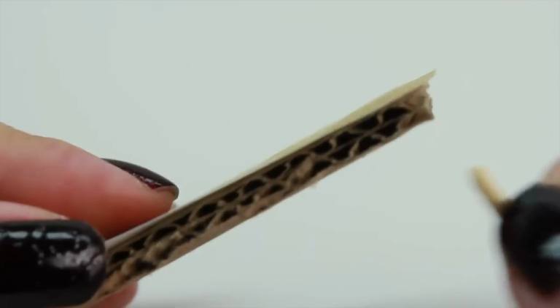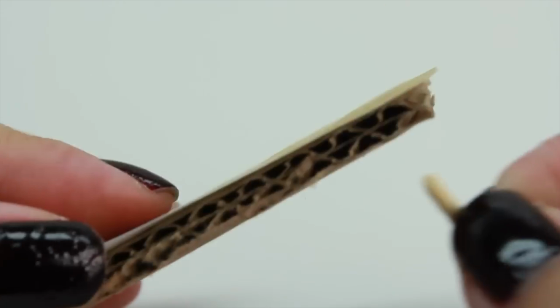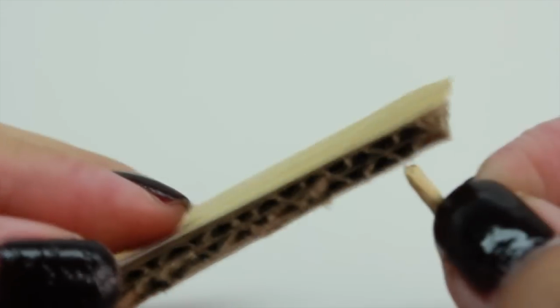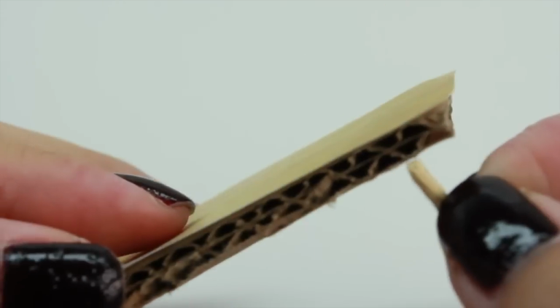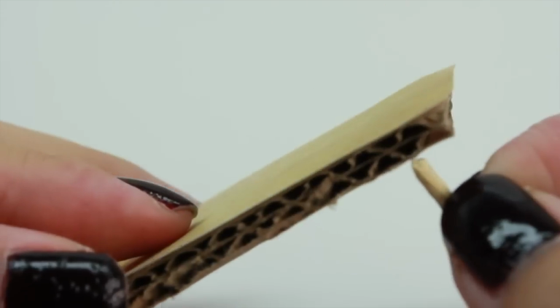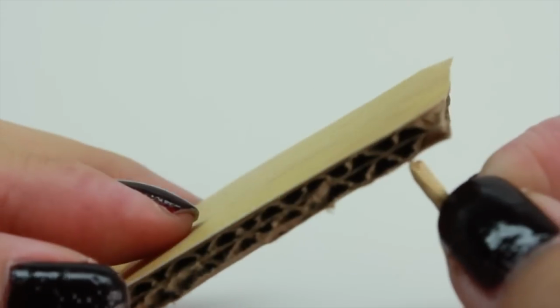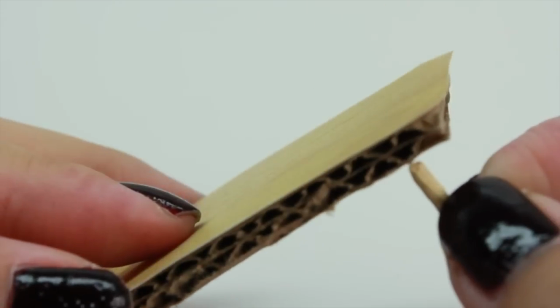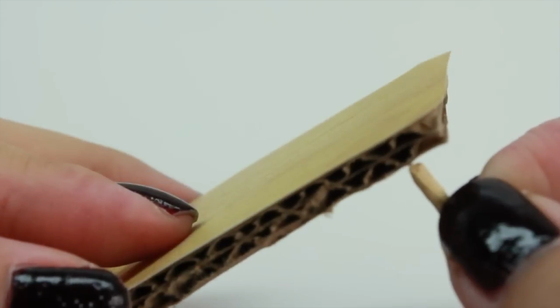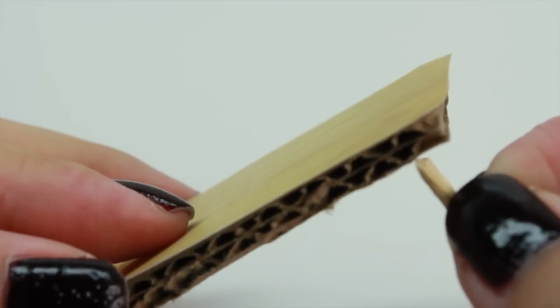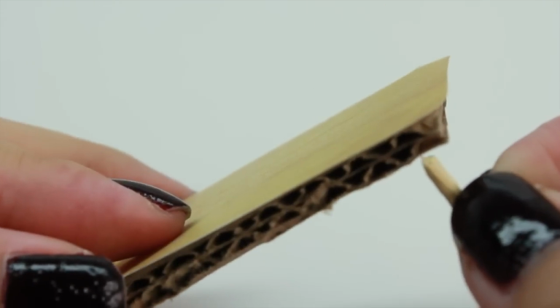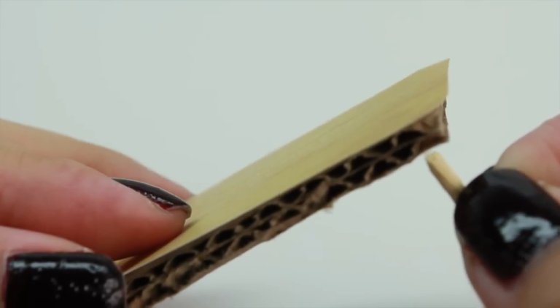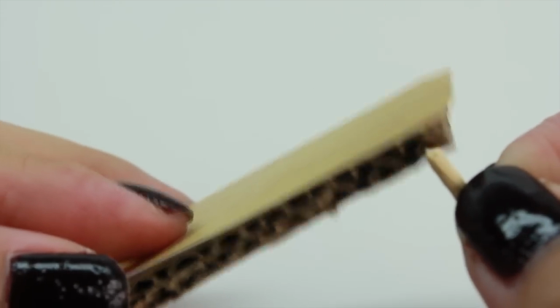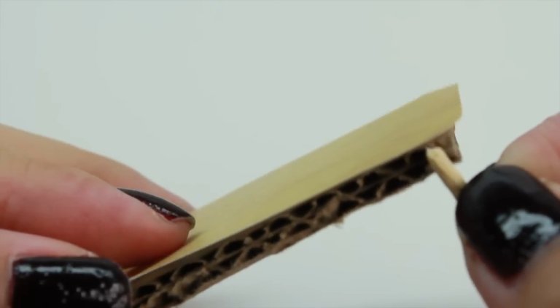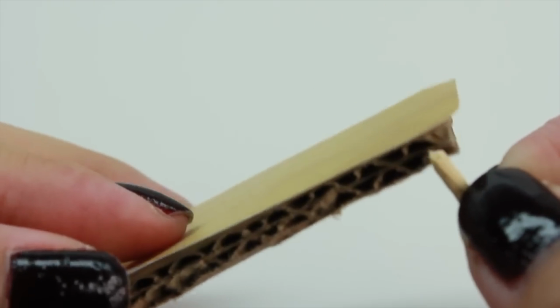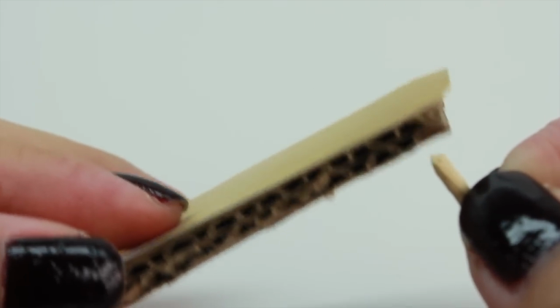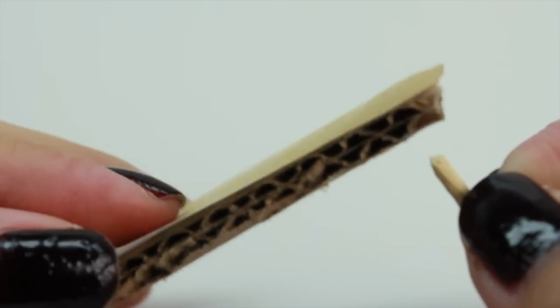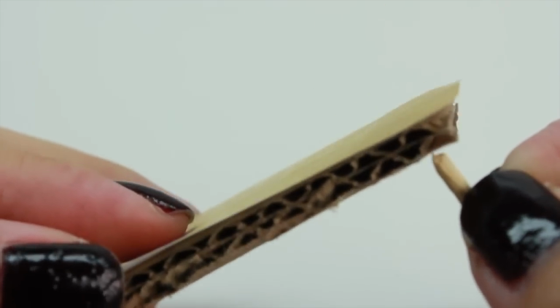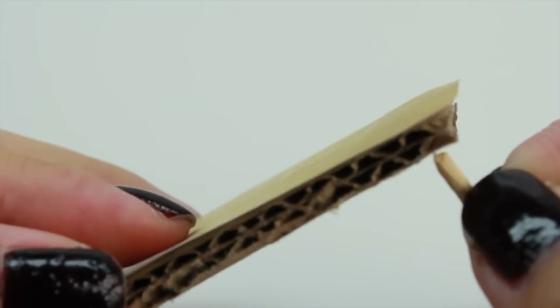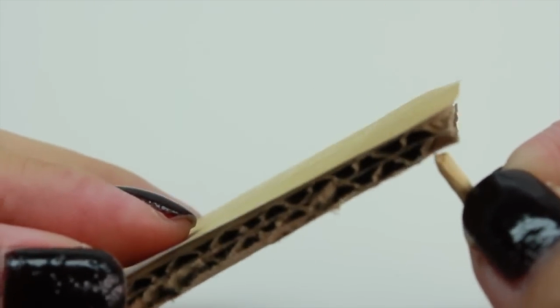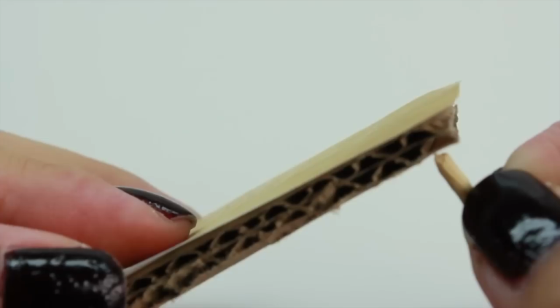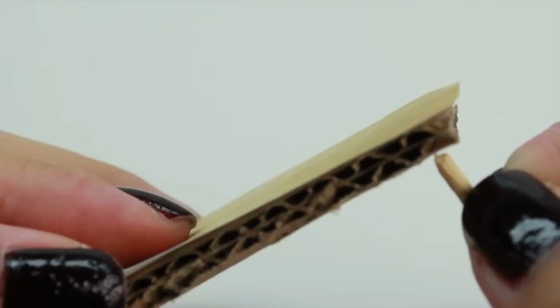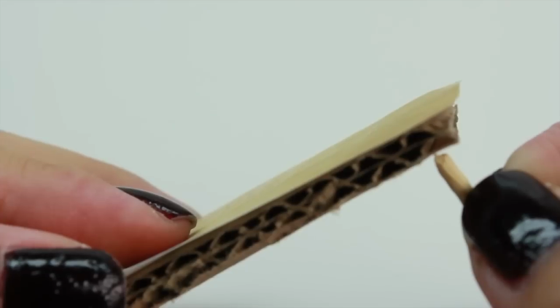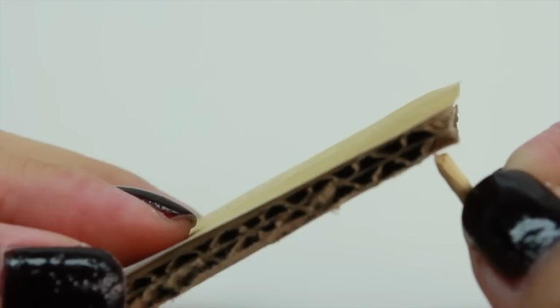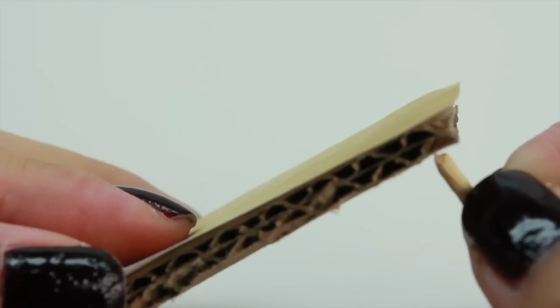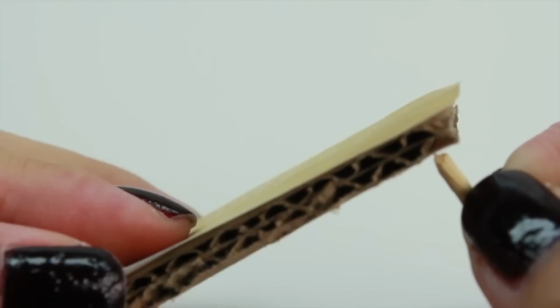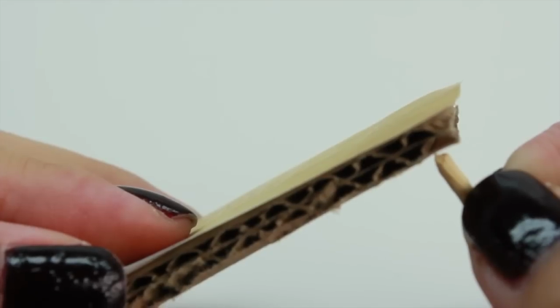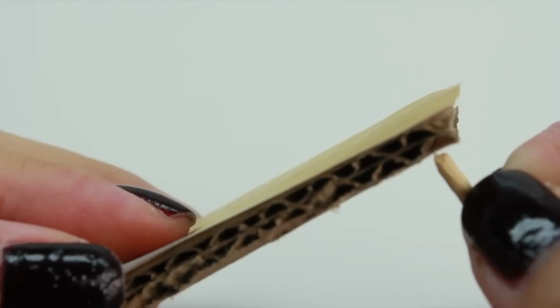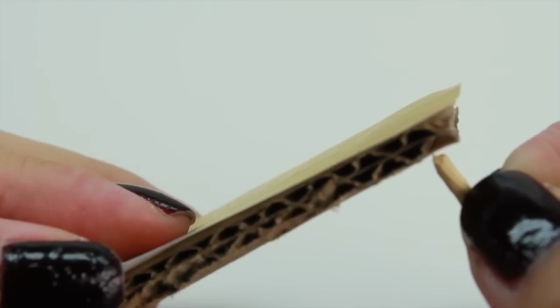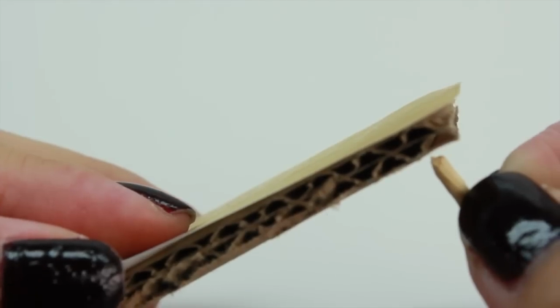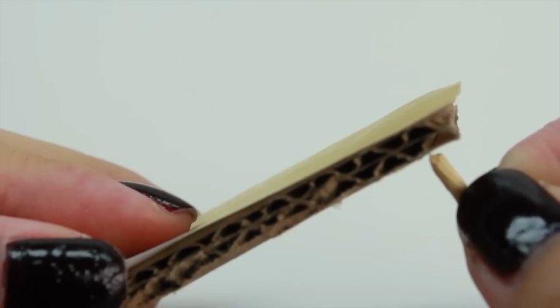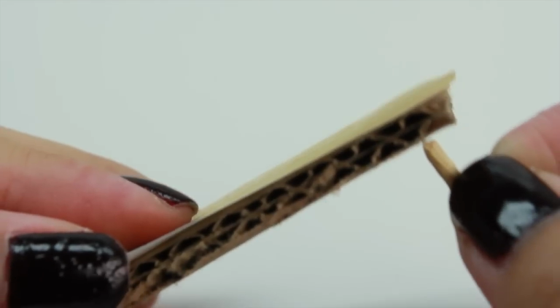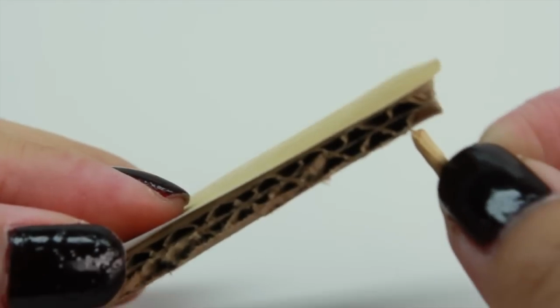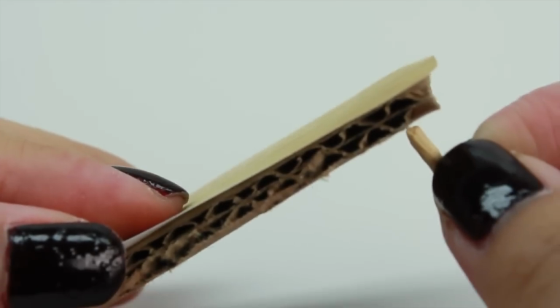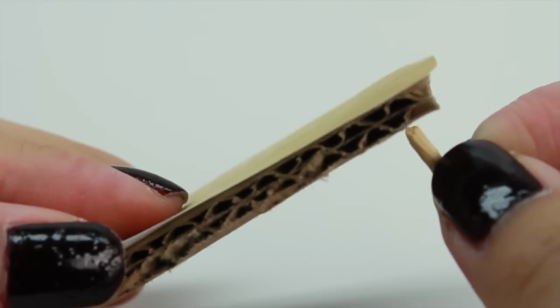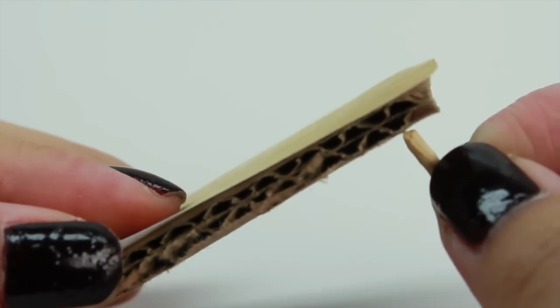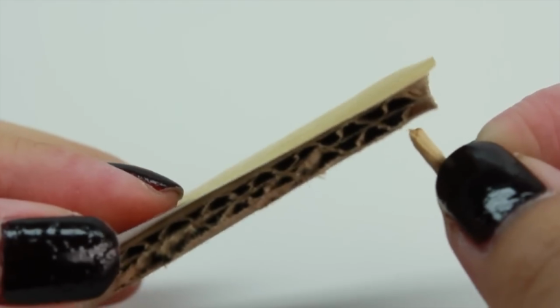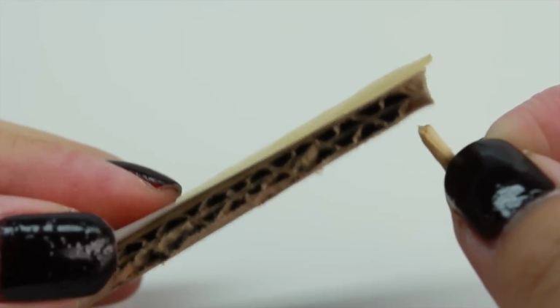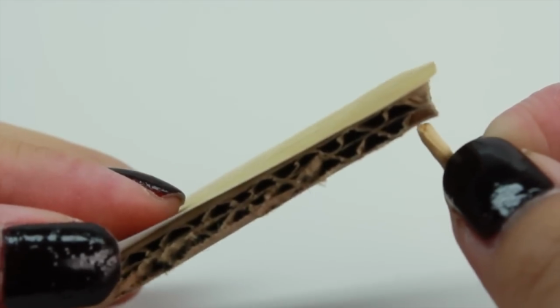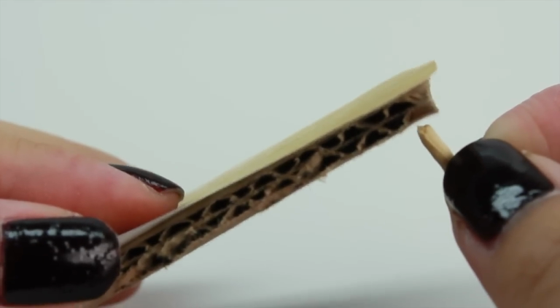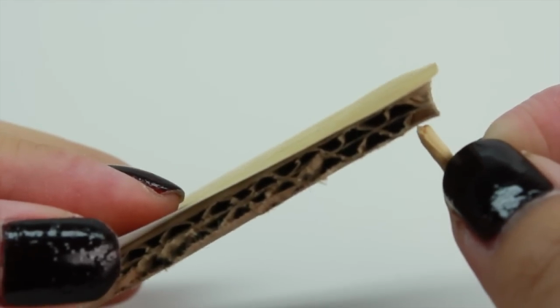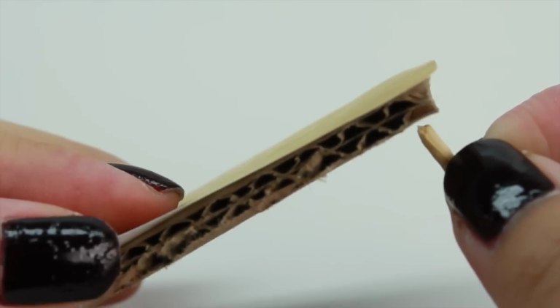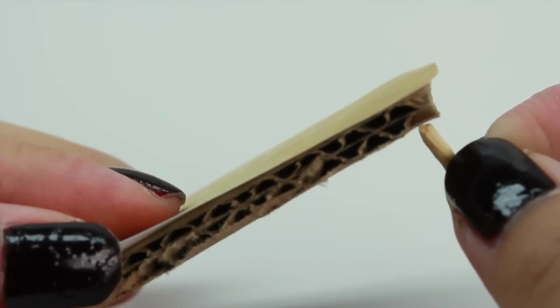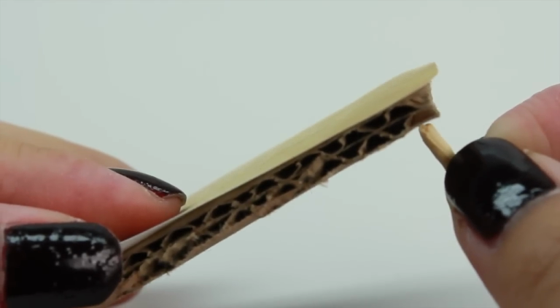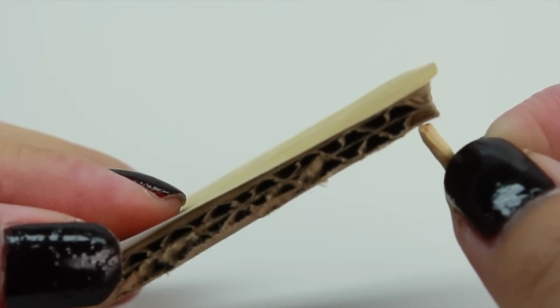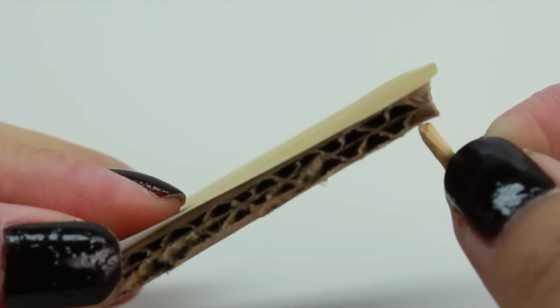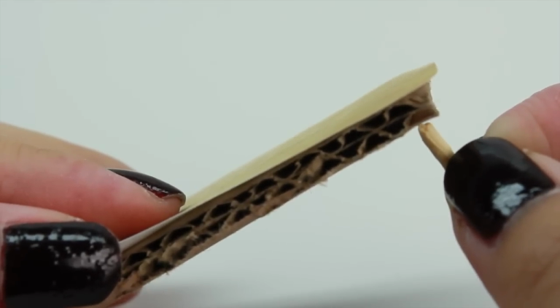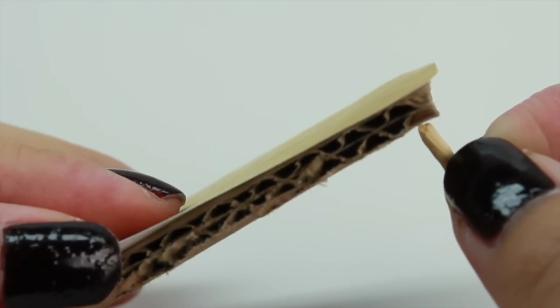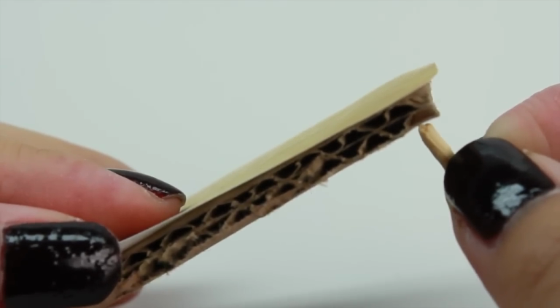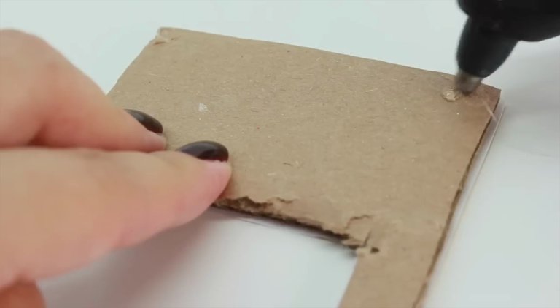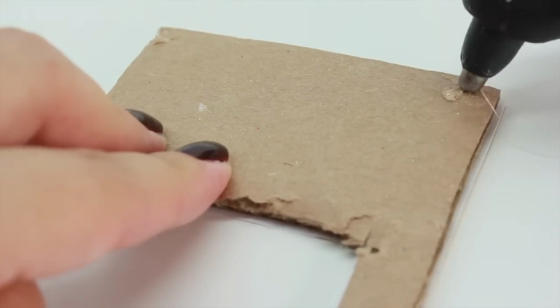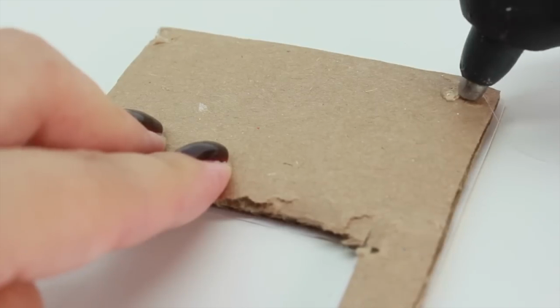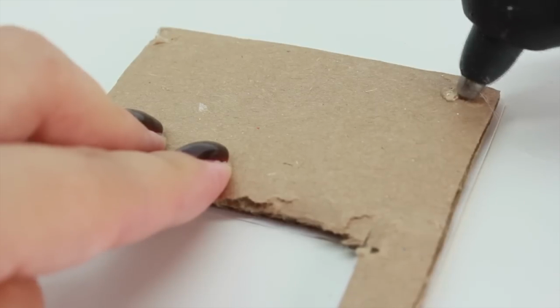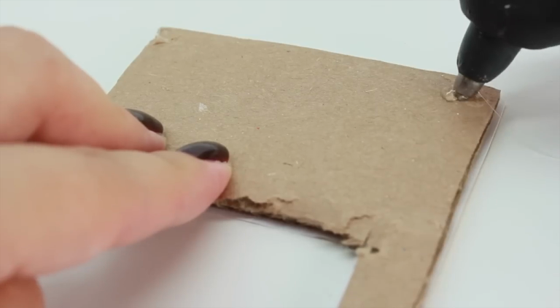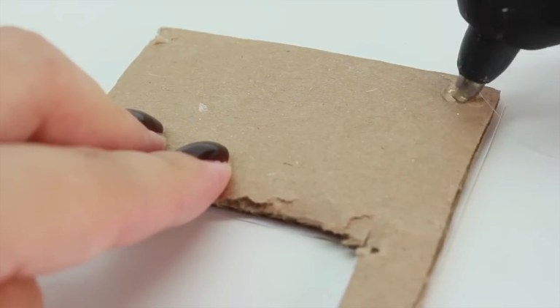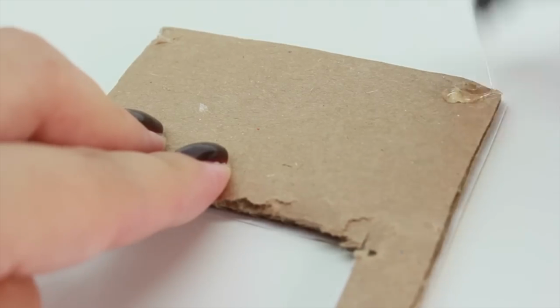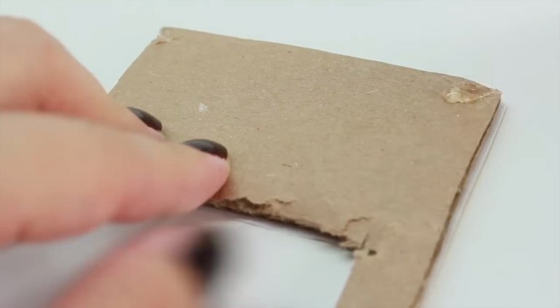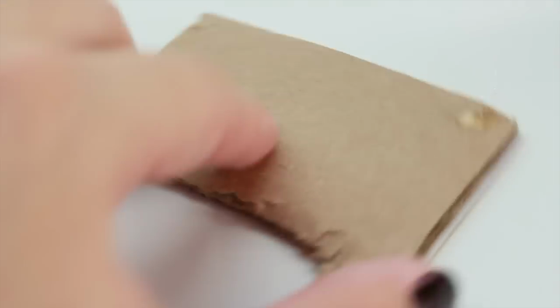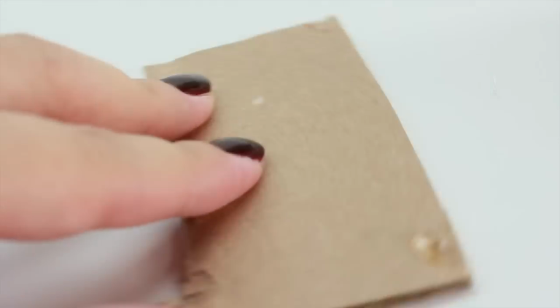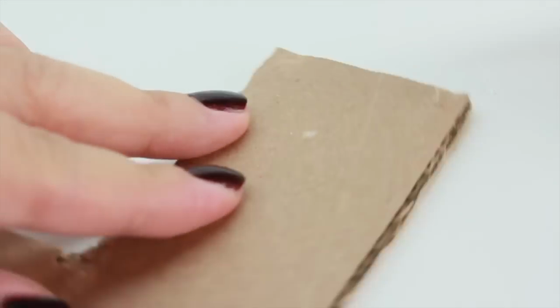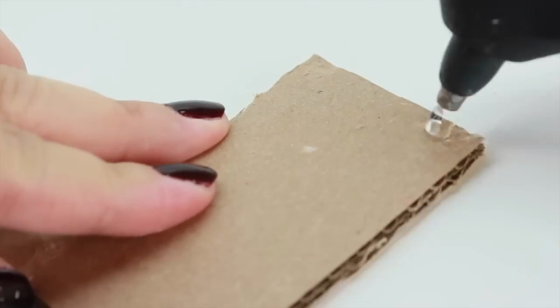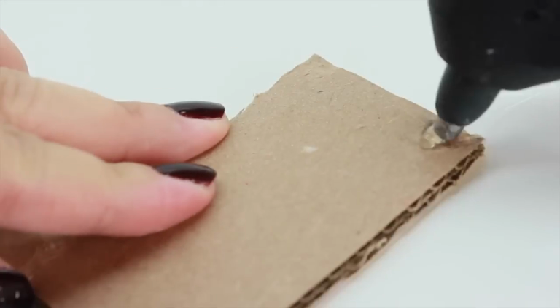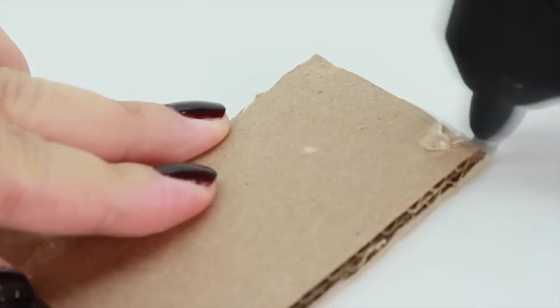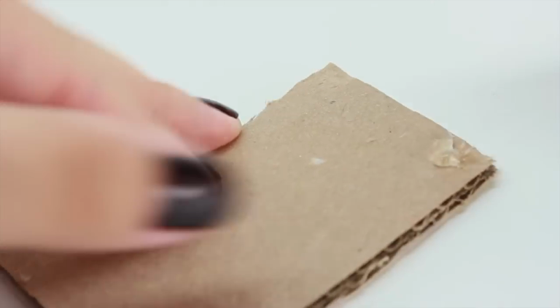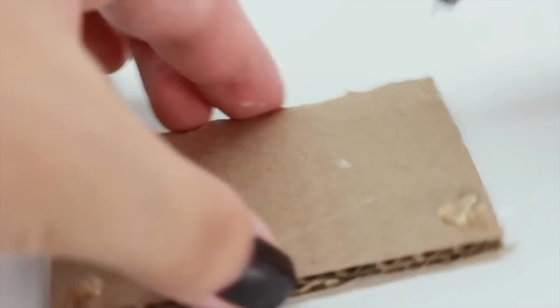Now, we're going to take each leg and glue it to the desk. Please be careful when you're using the glue gun because it can get a little hot.